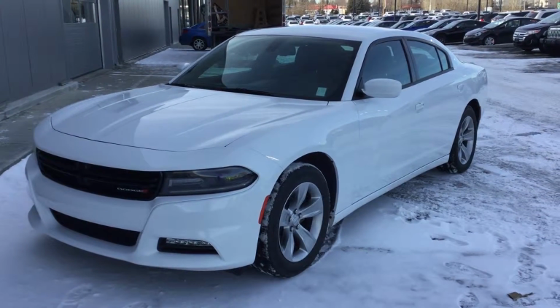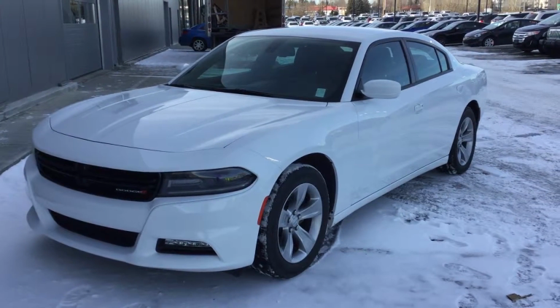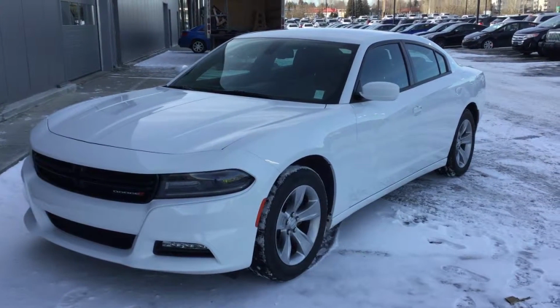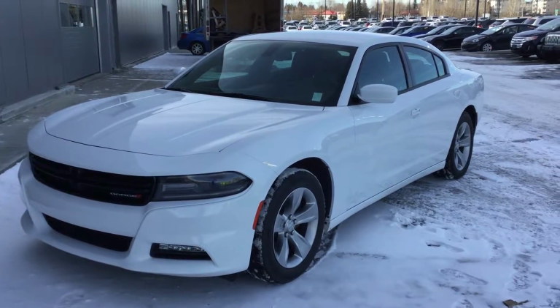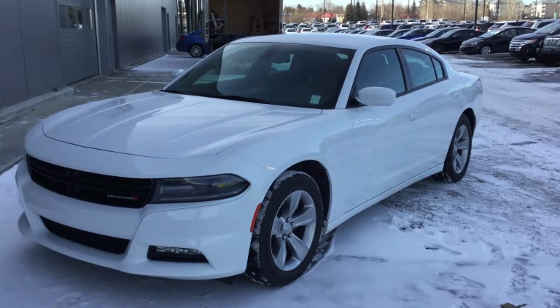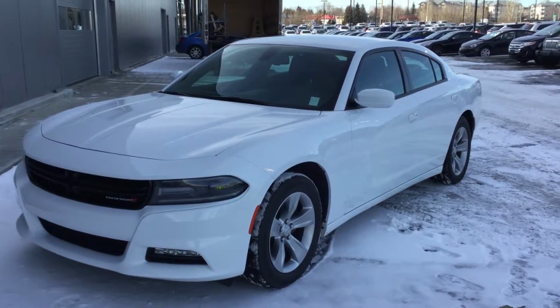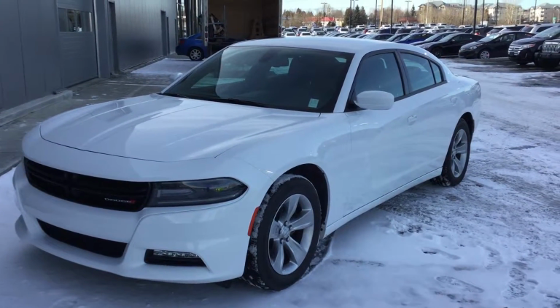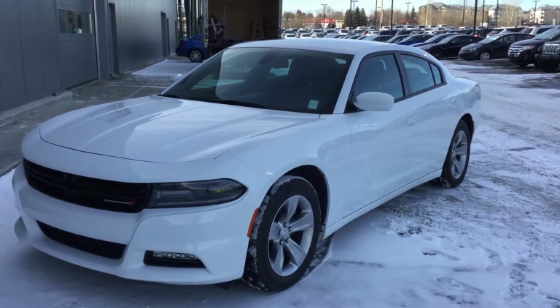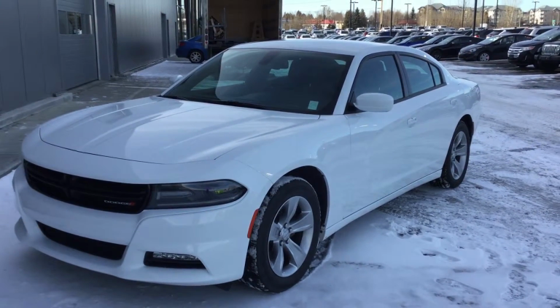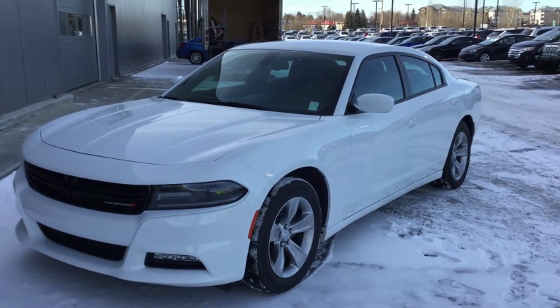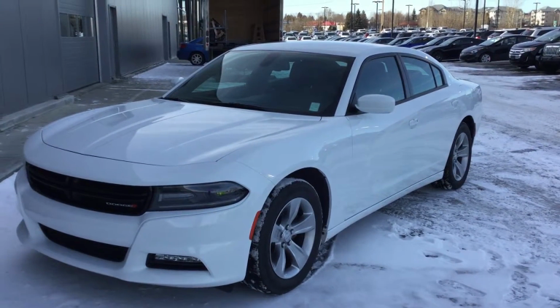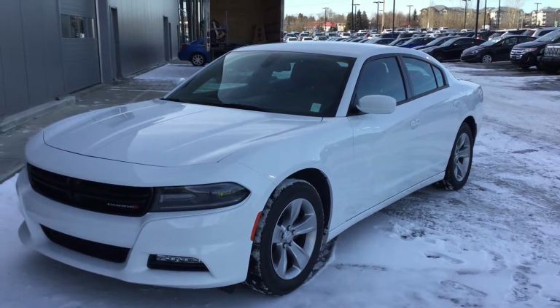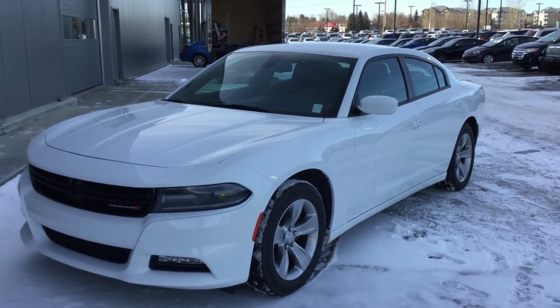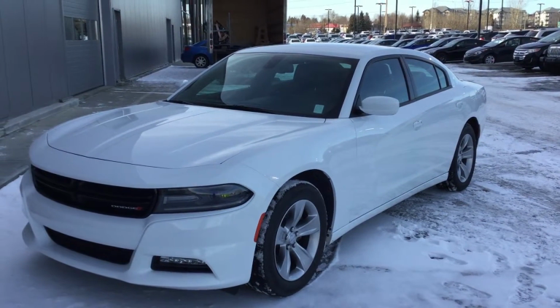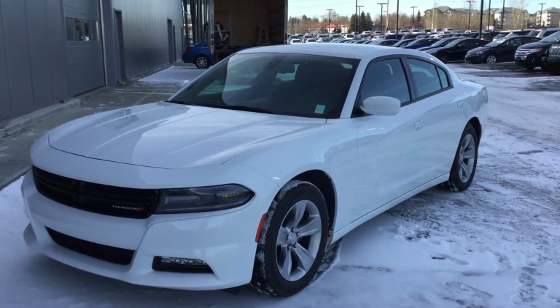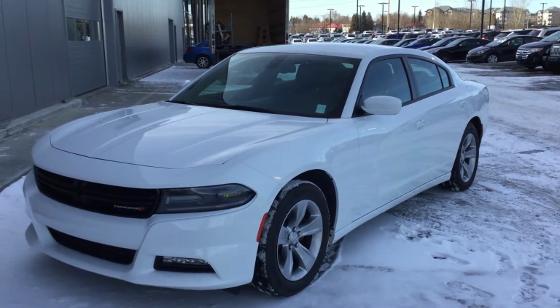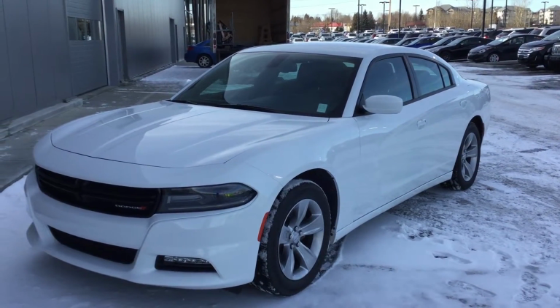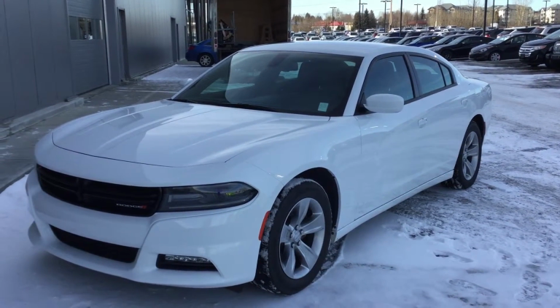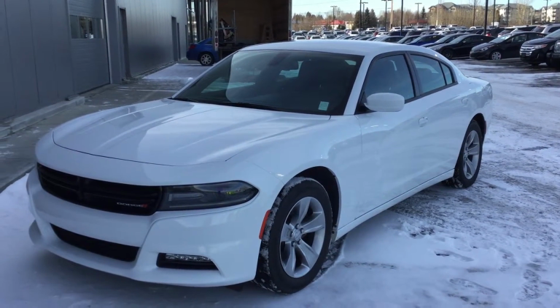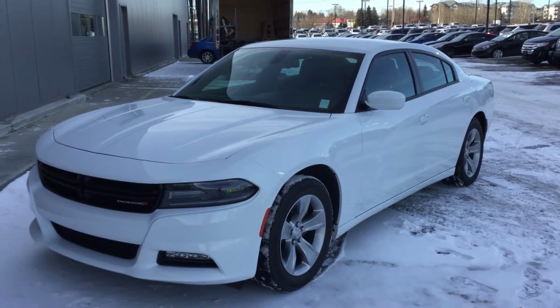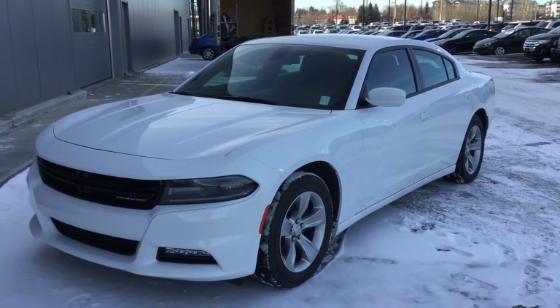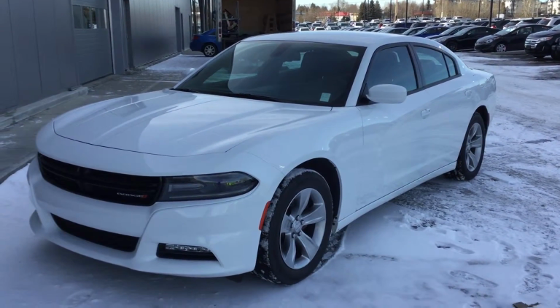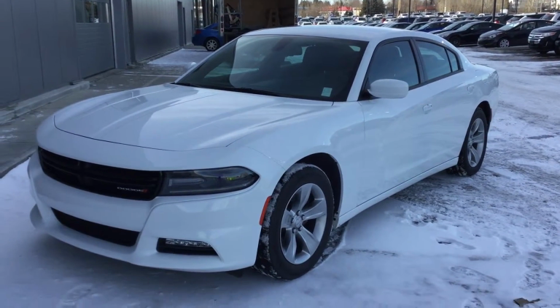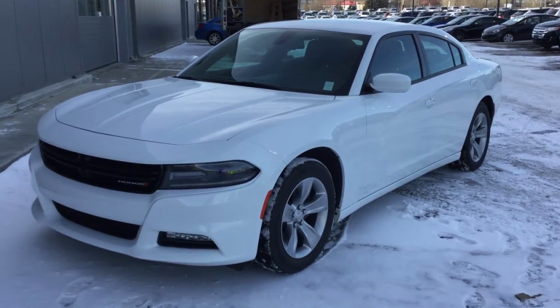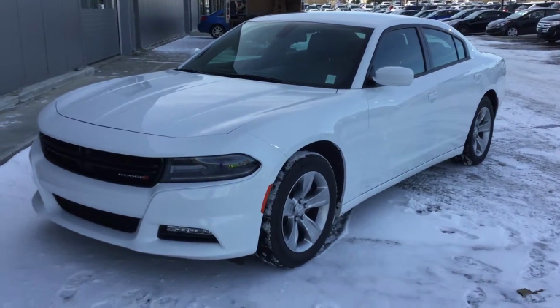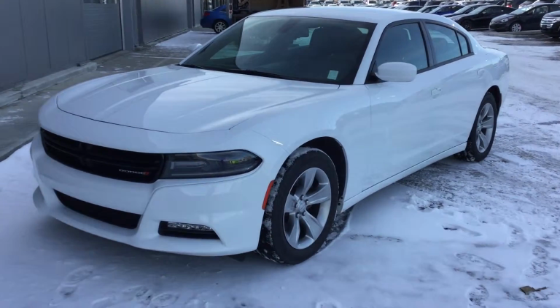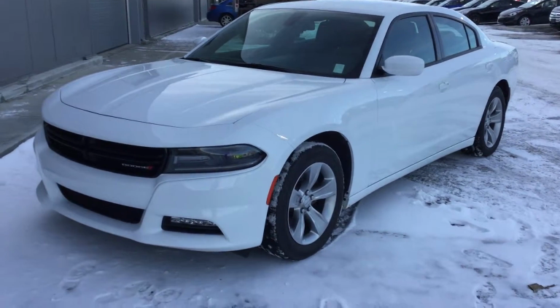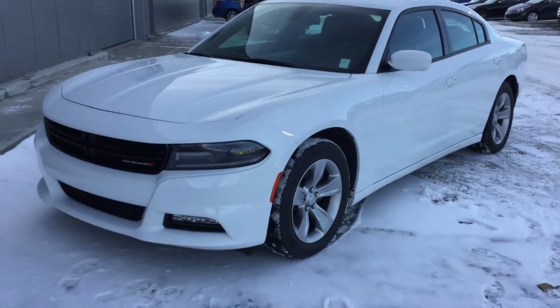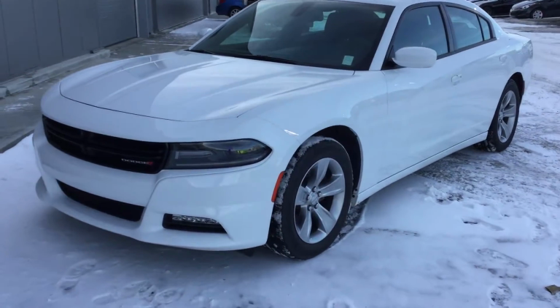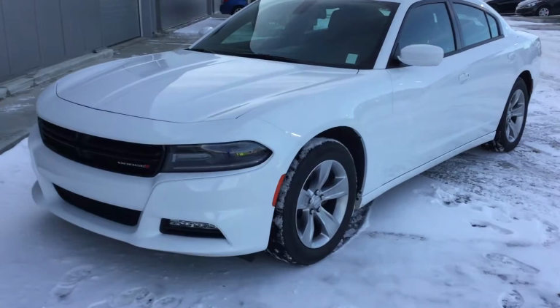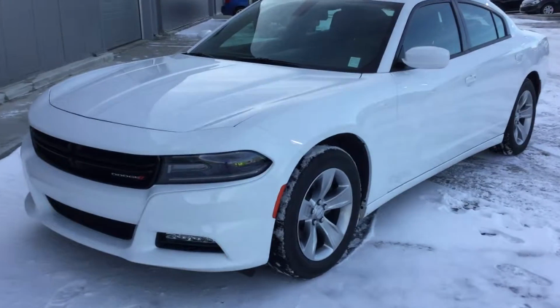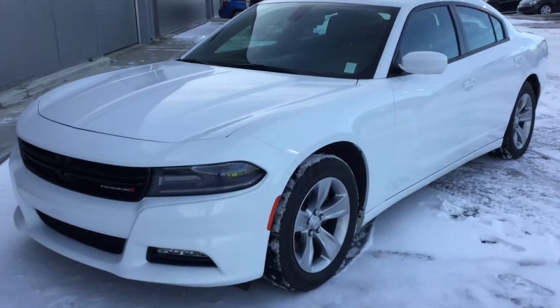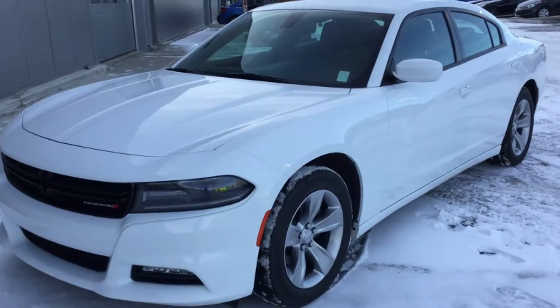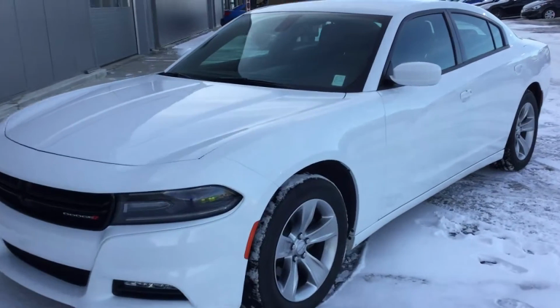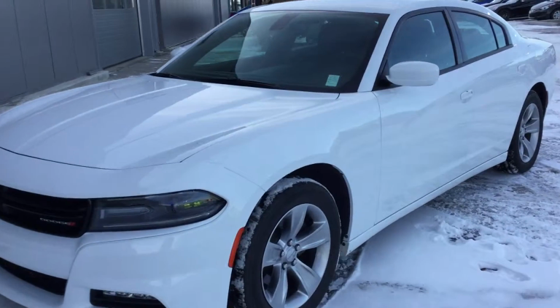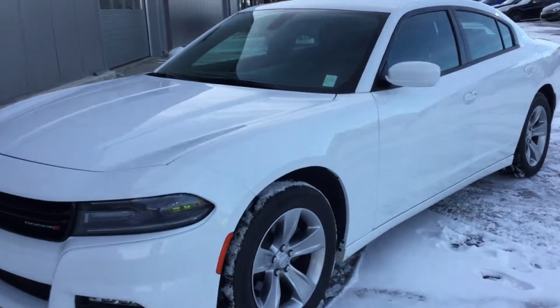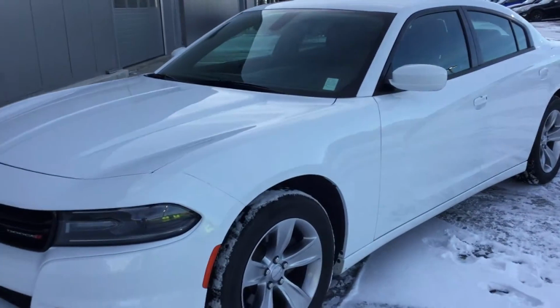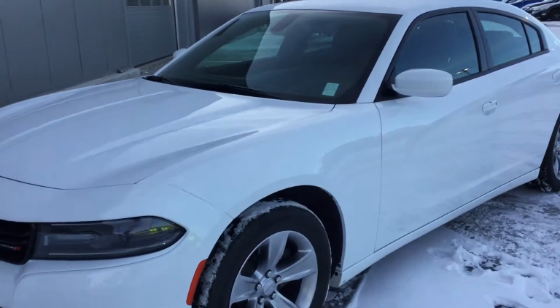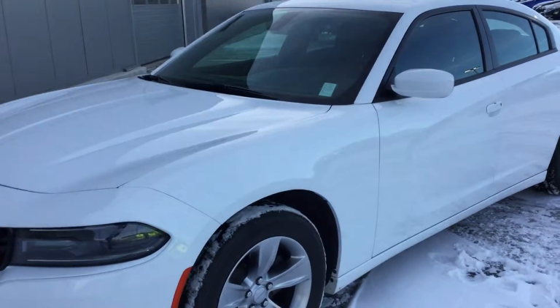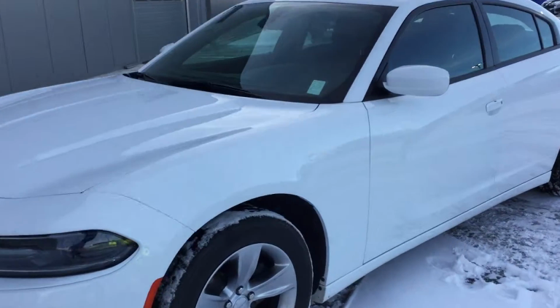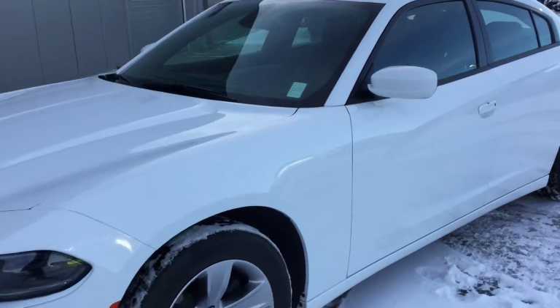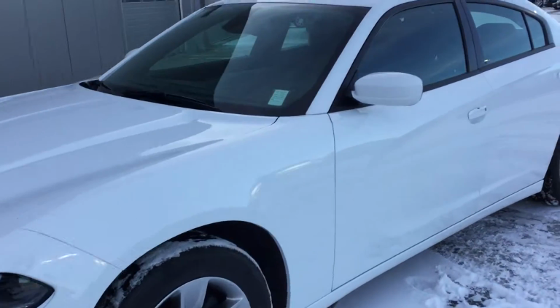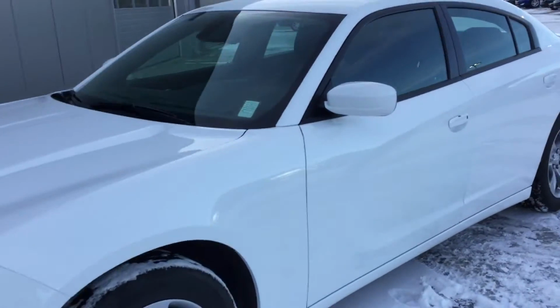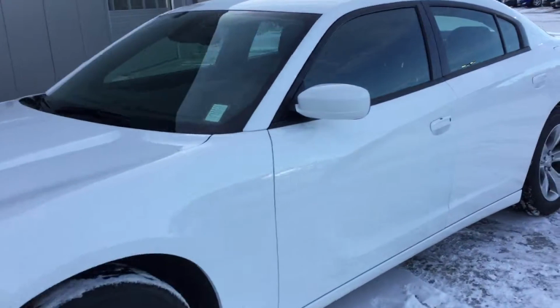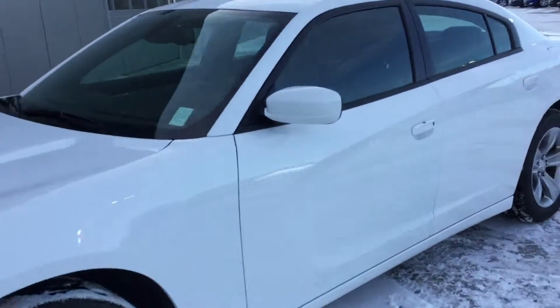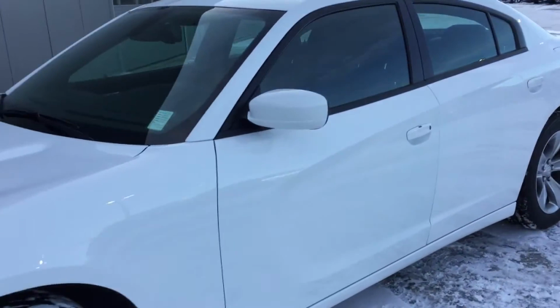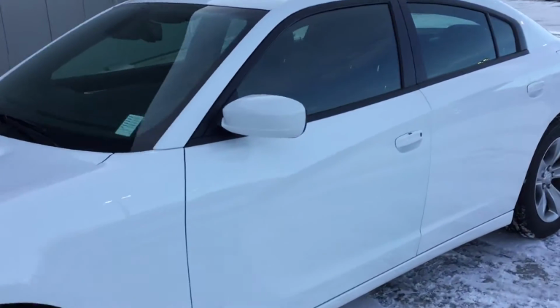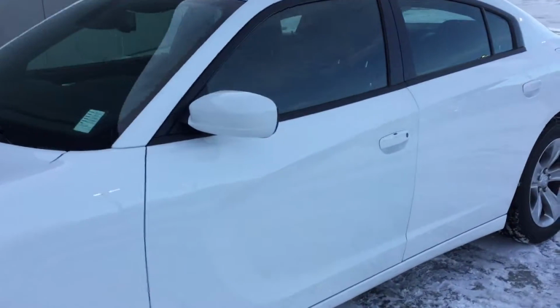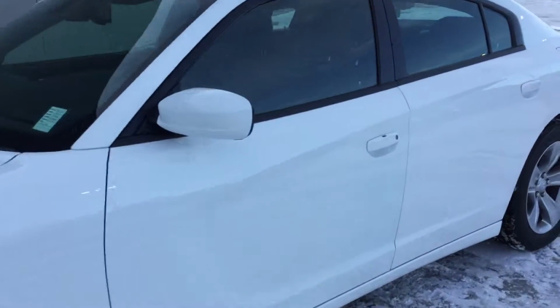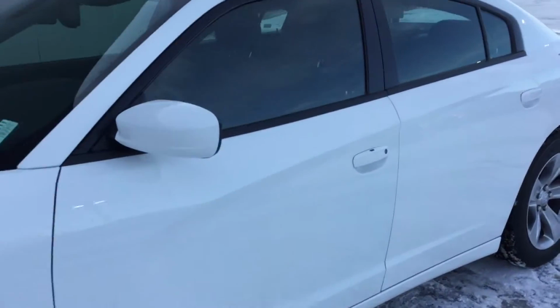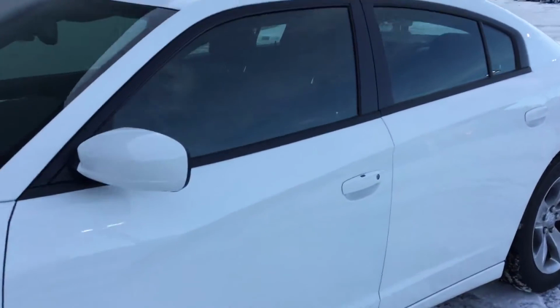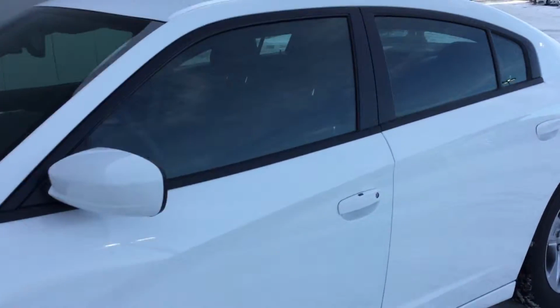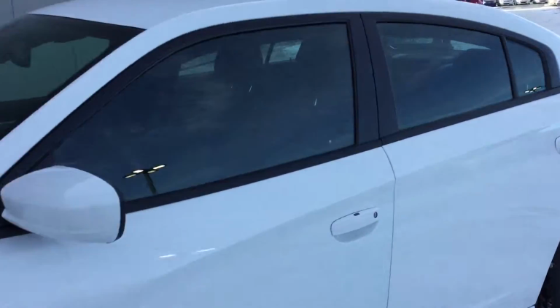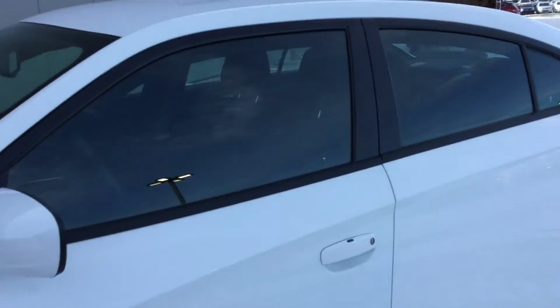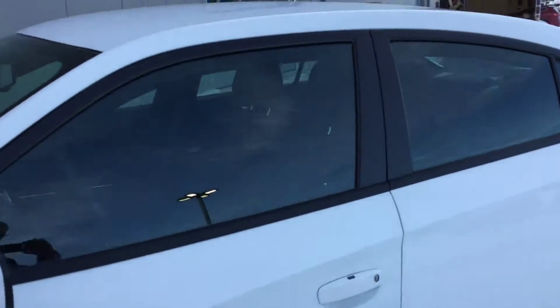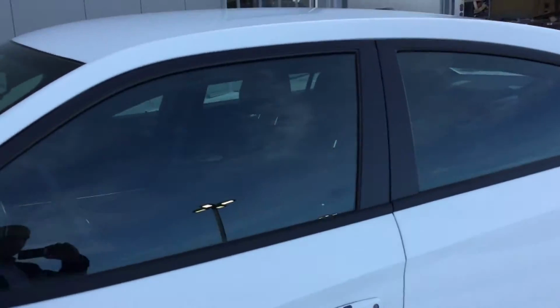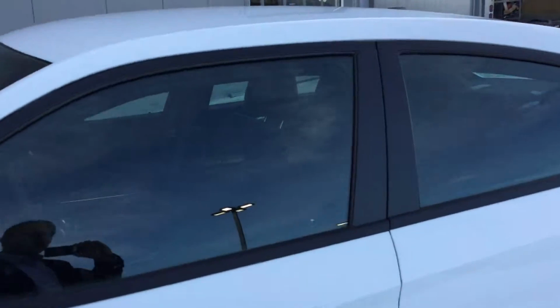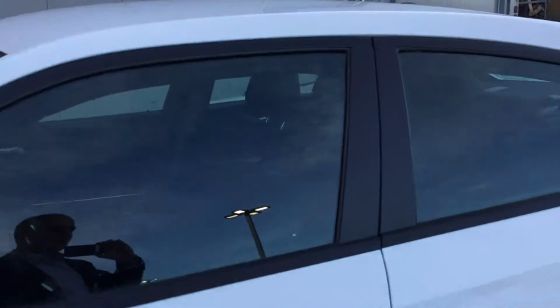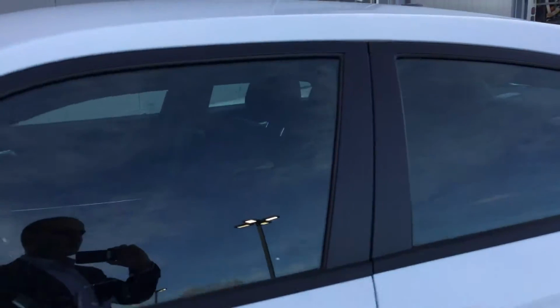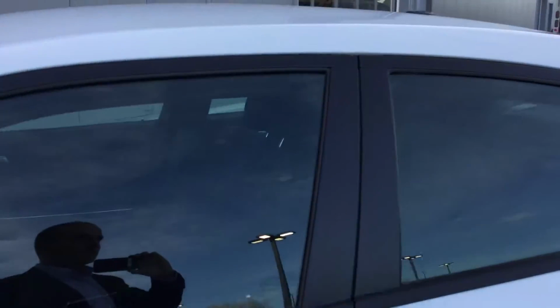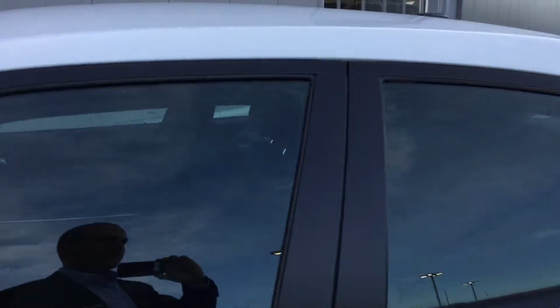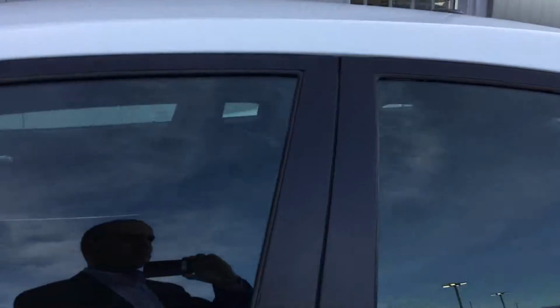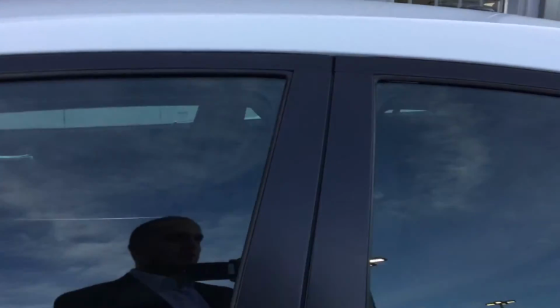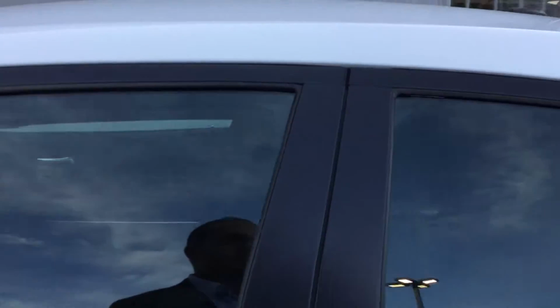Here's a 2015 Dodge Charger that you inquired about — white in color, and inside you'll see a lot of technology features.